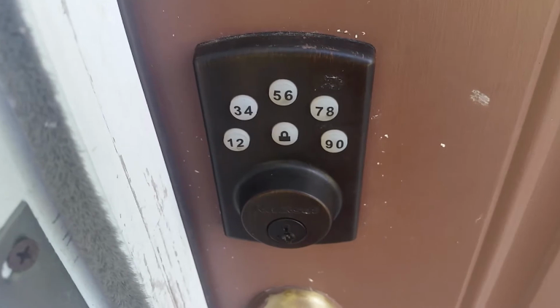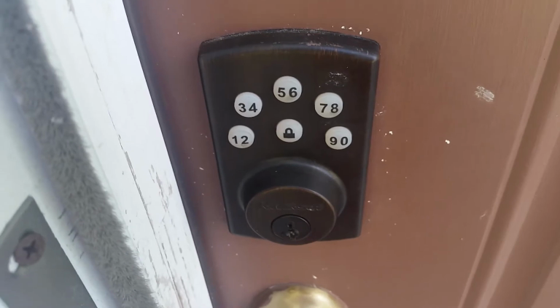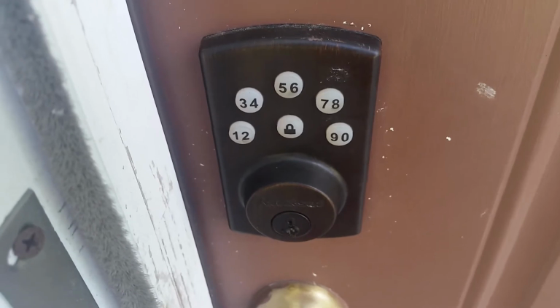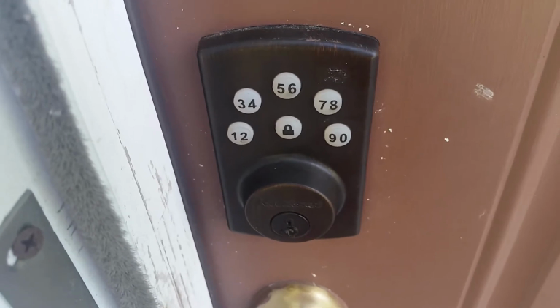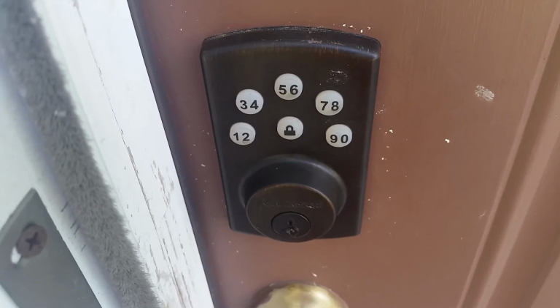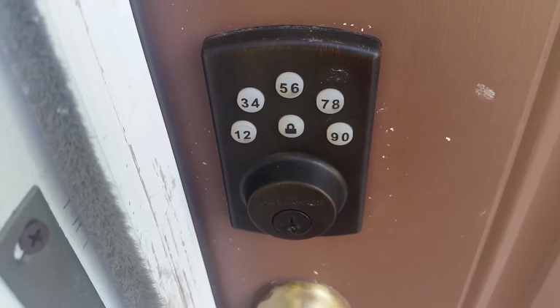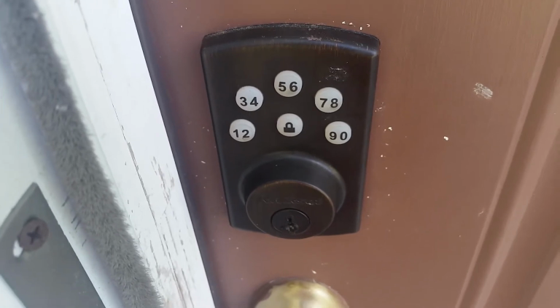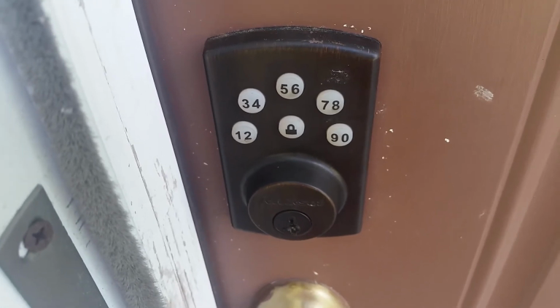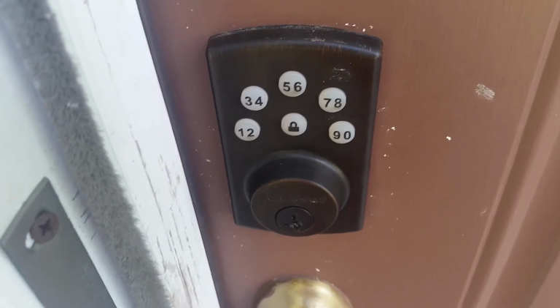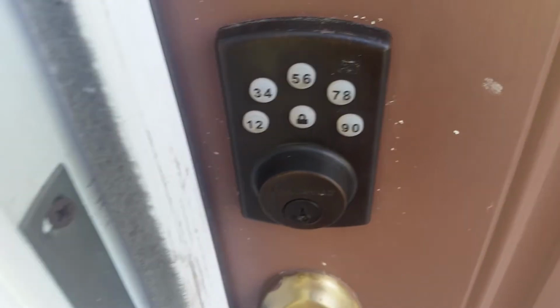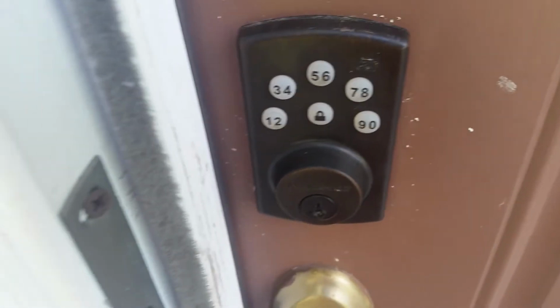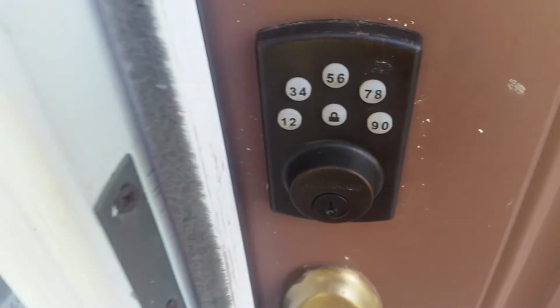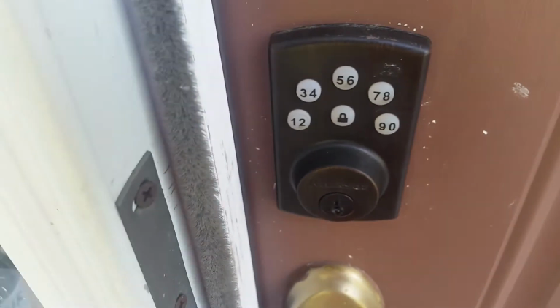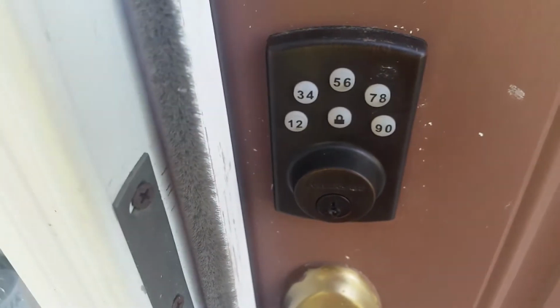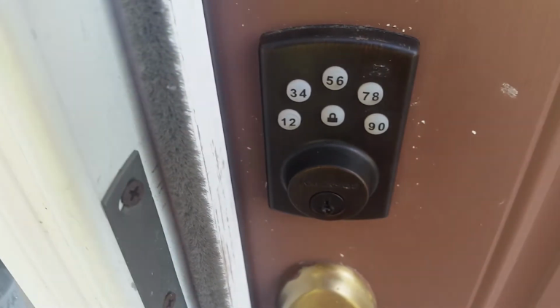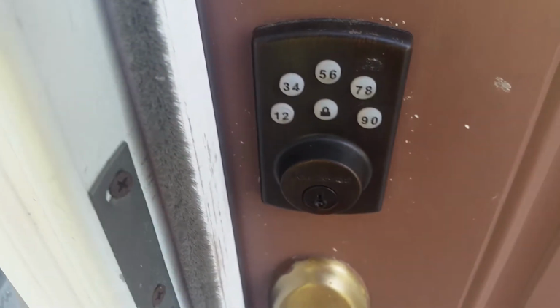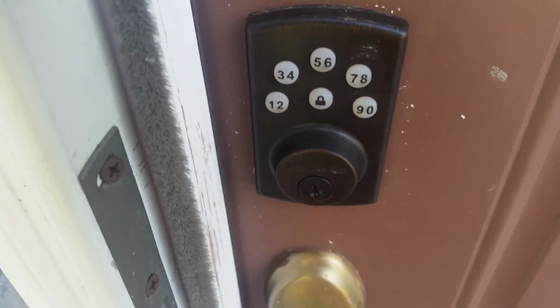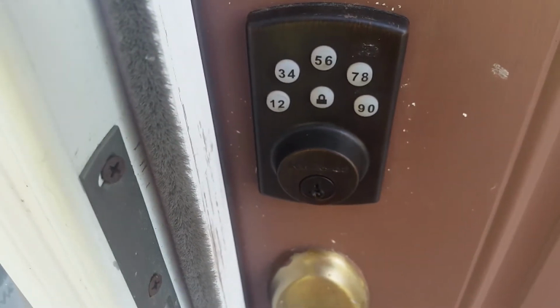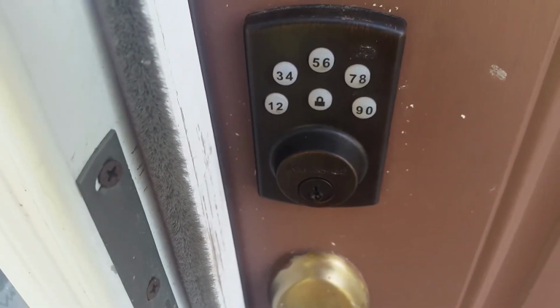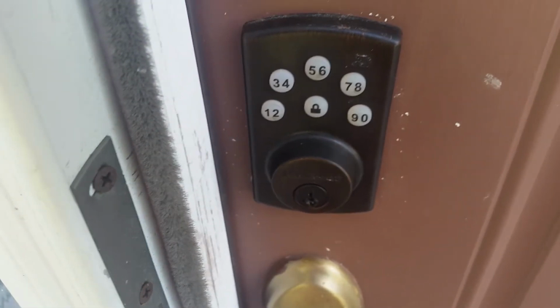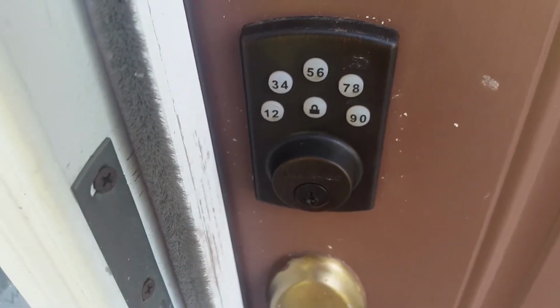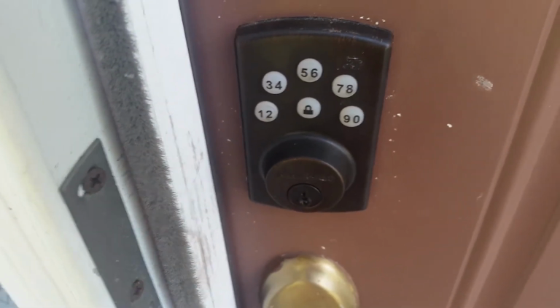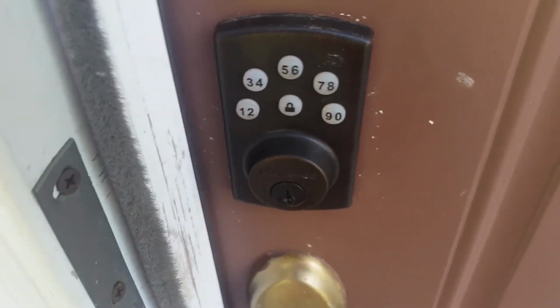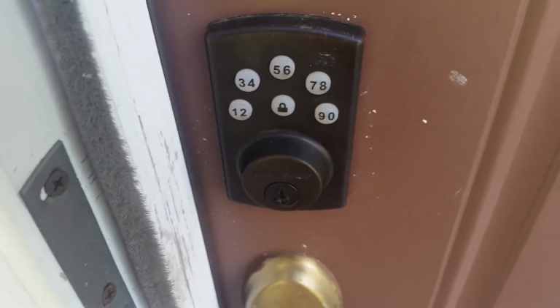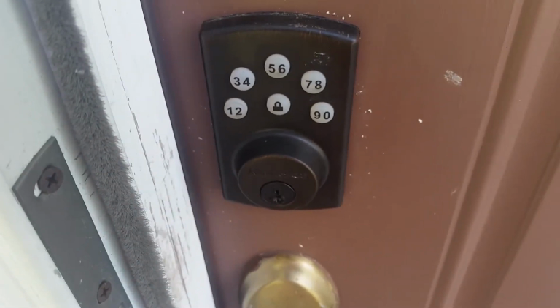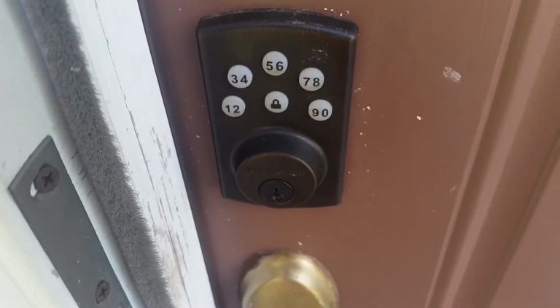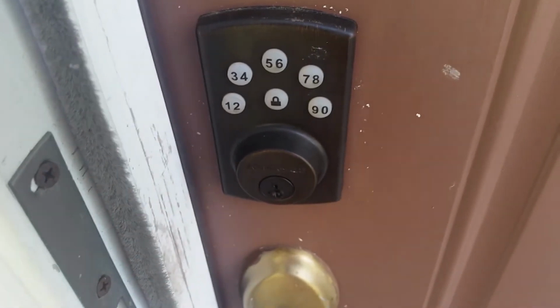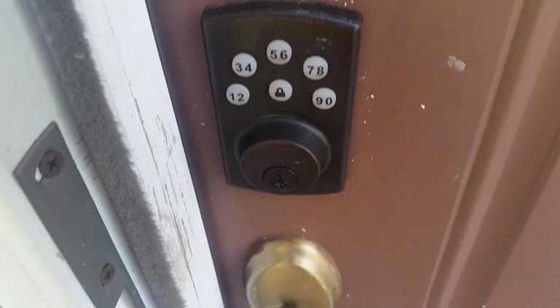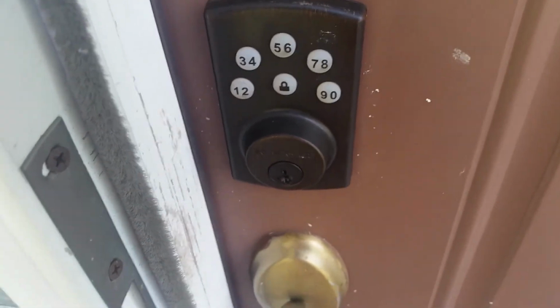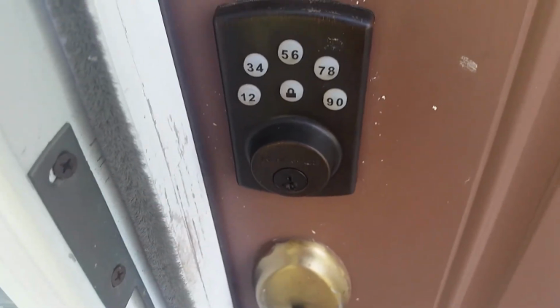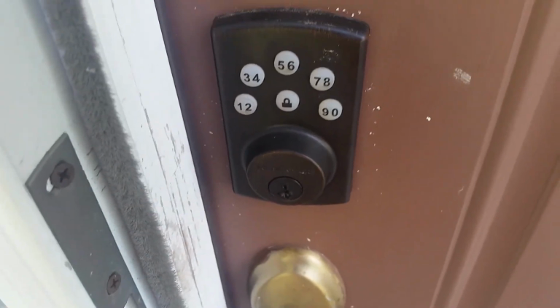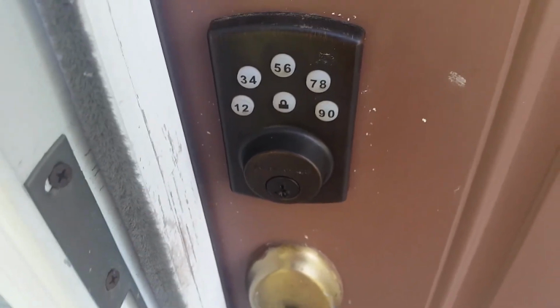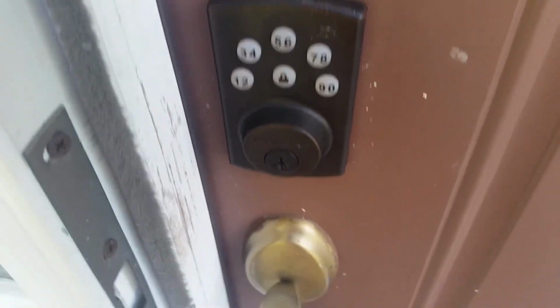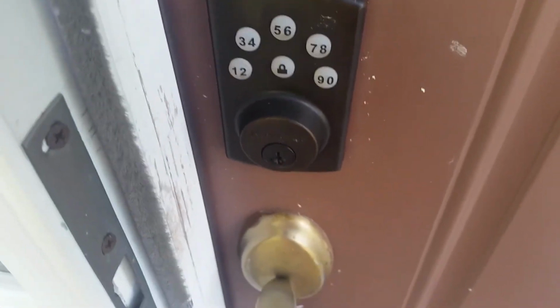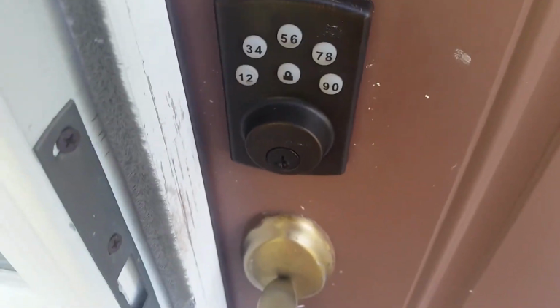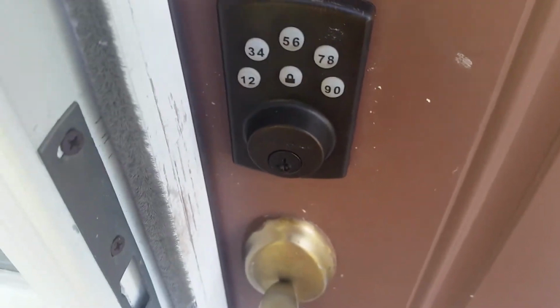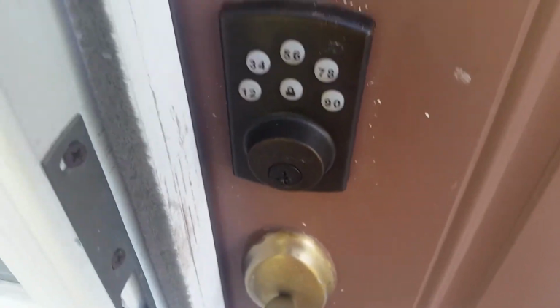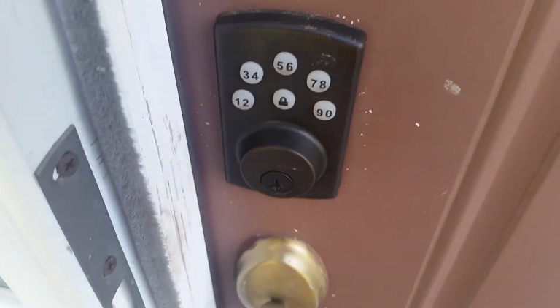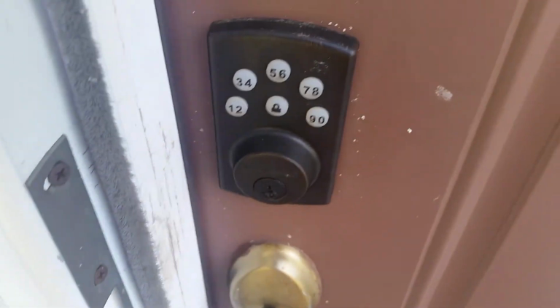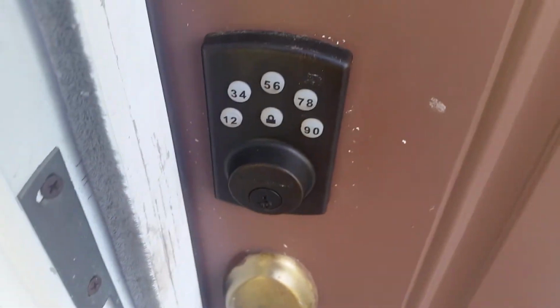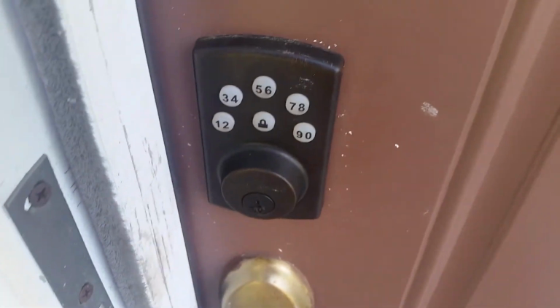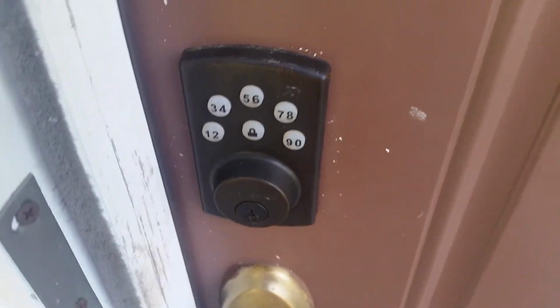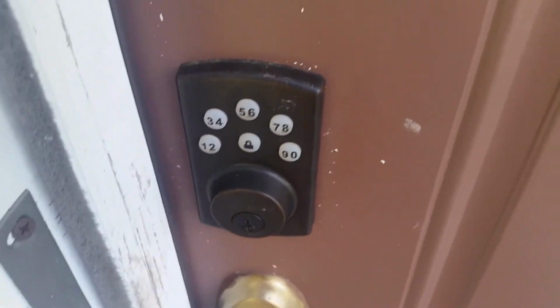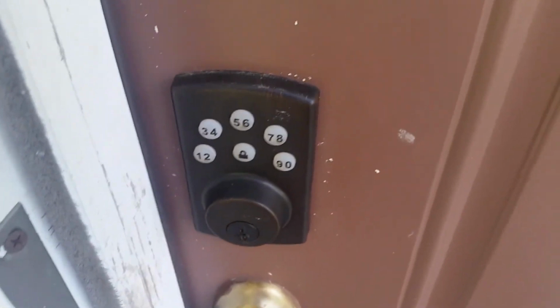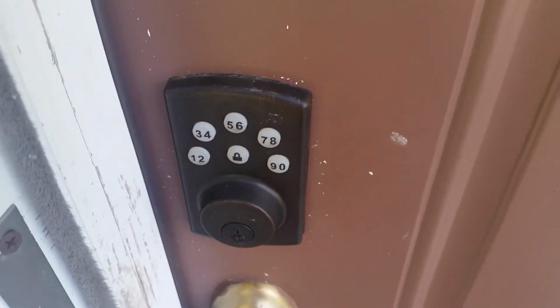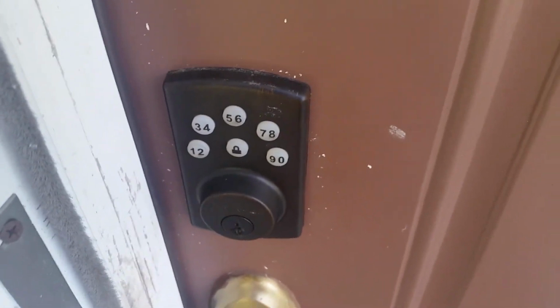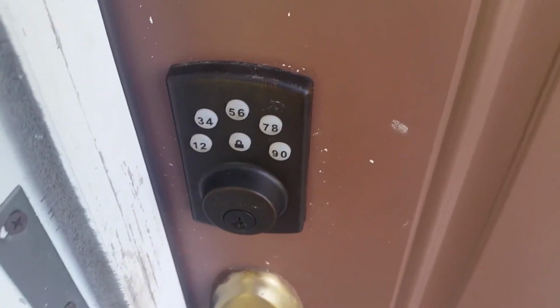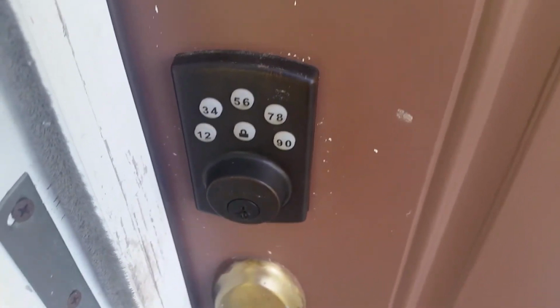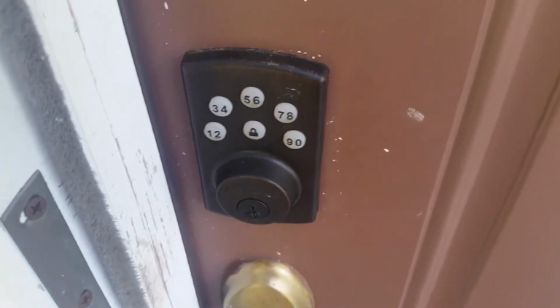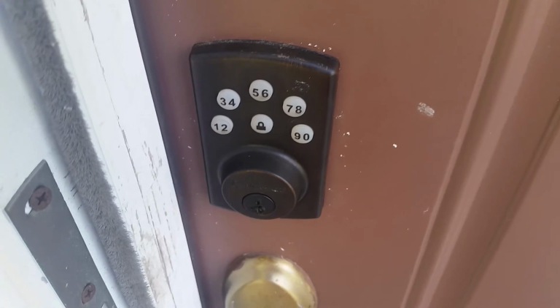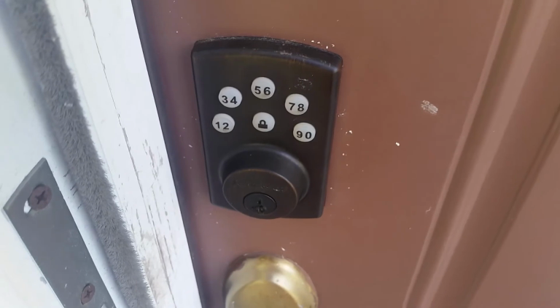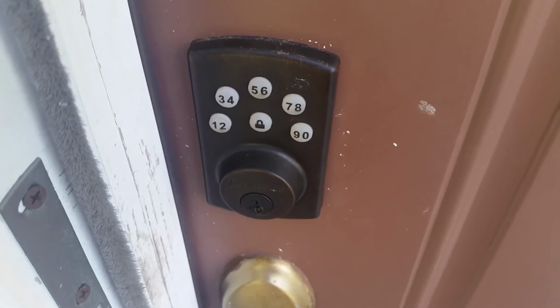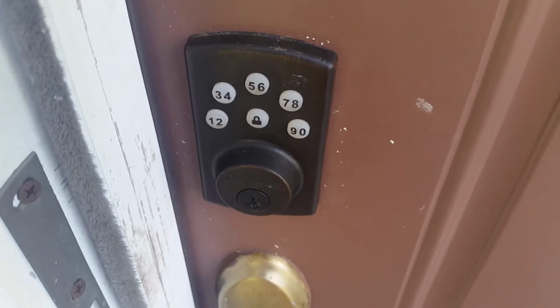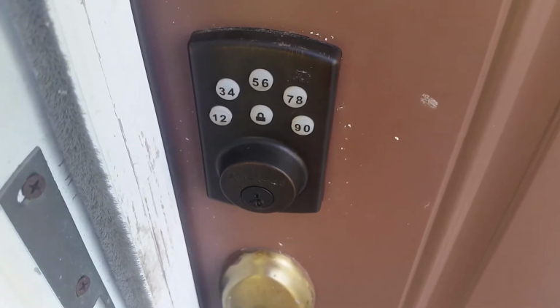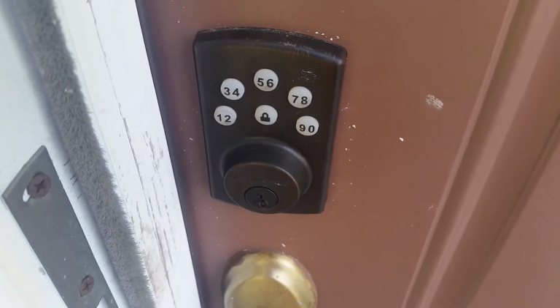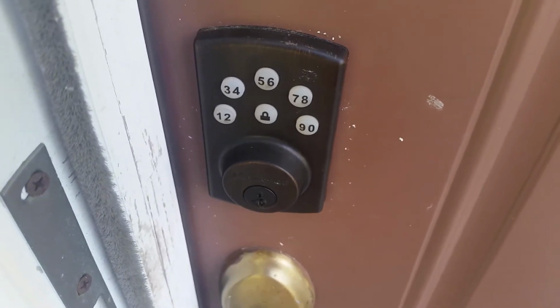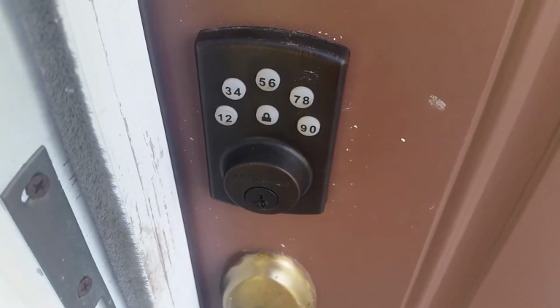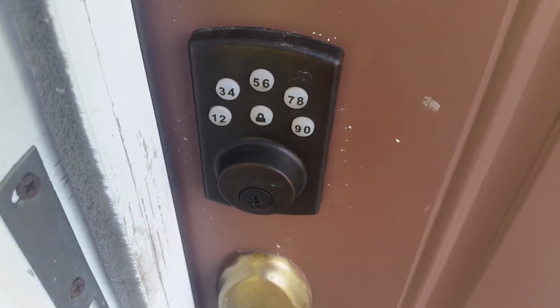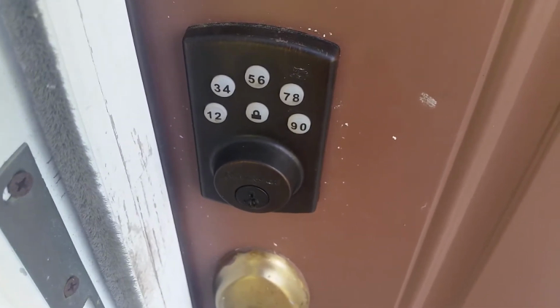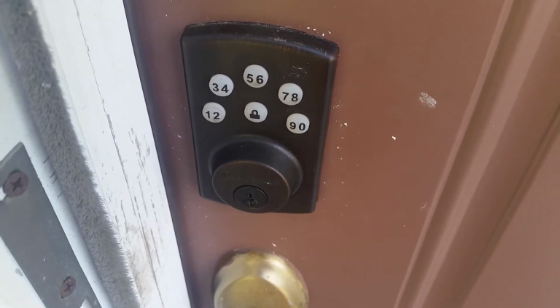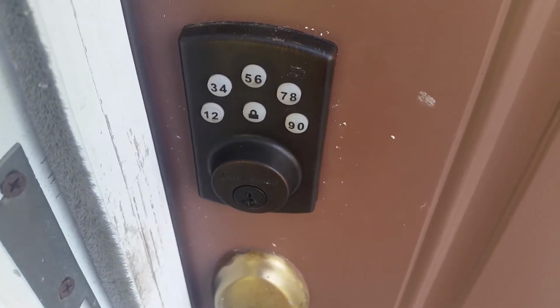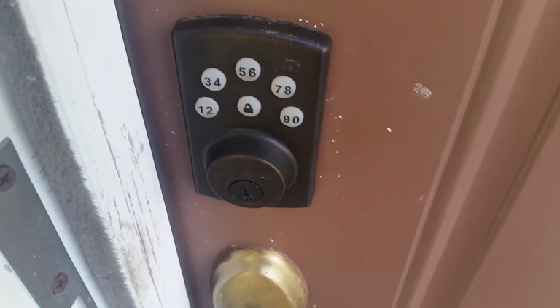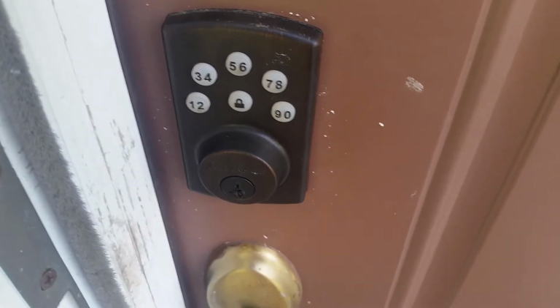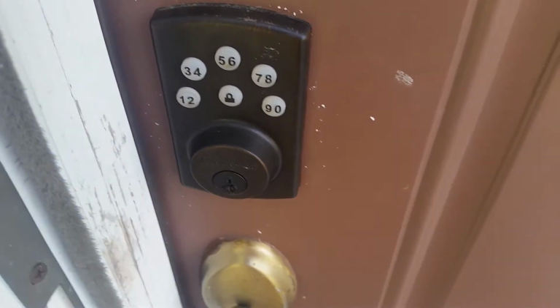I think I might throw people out just on general principle, just because I like changing the lock so much. Cold-blooded, but halfway true.